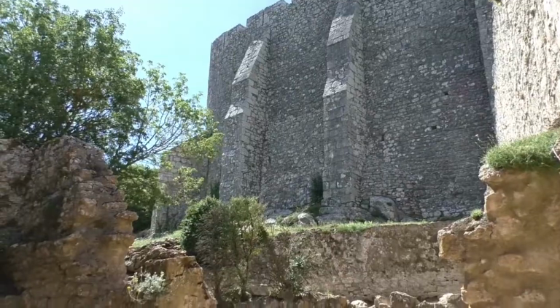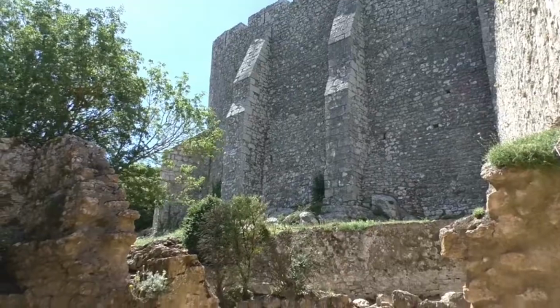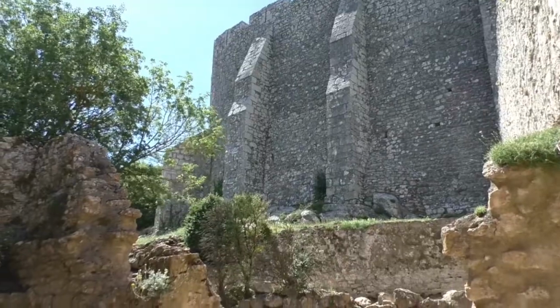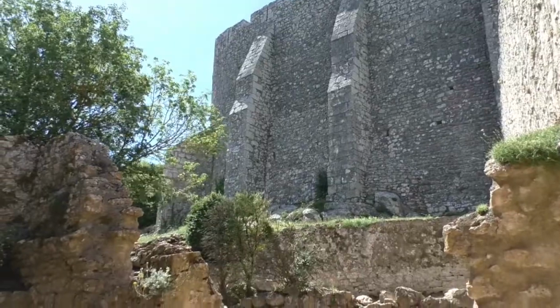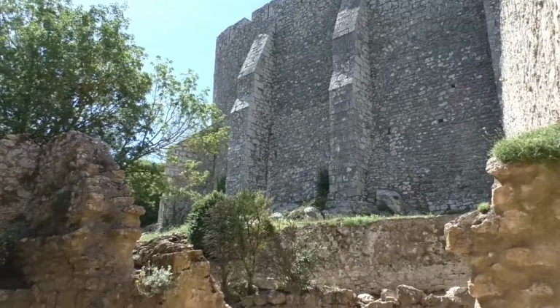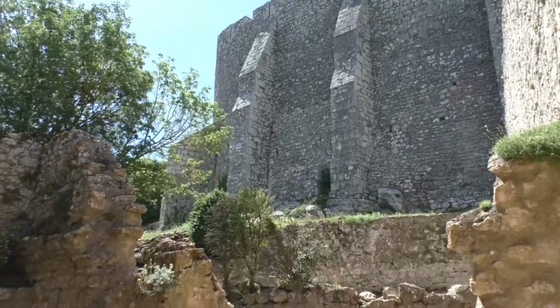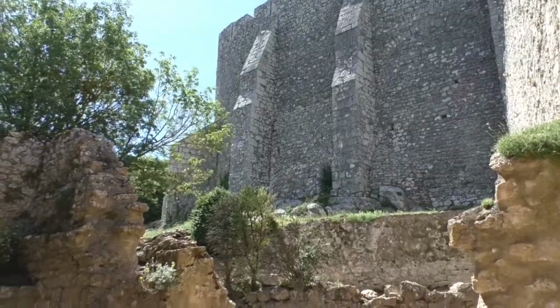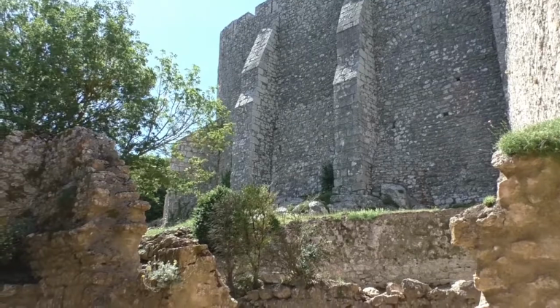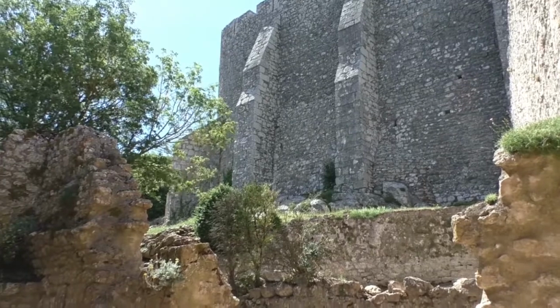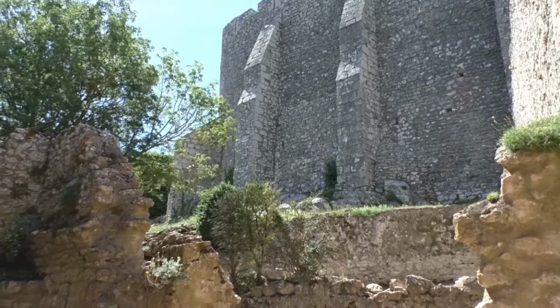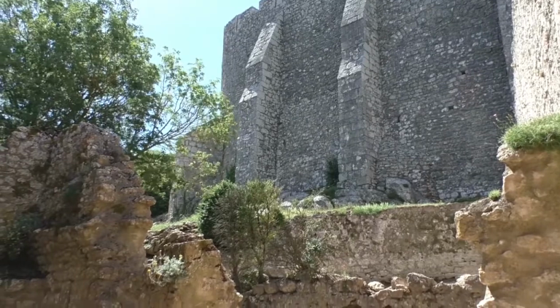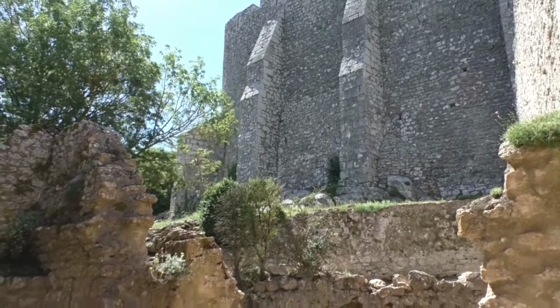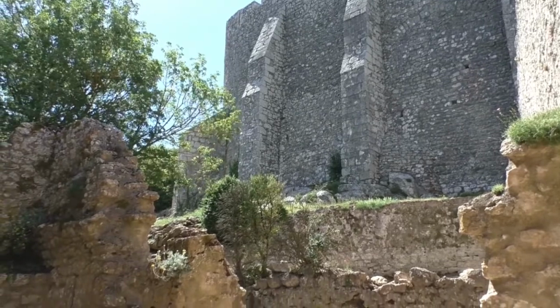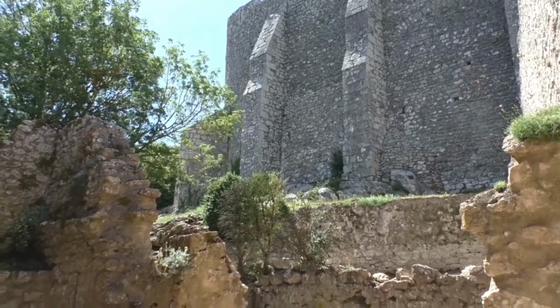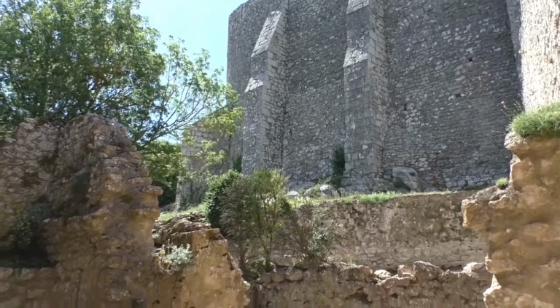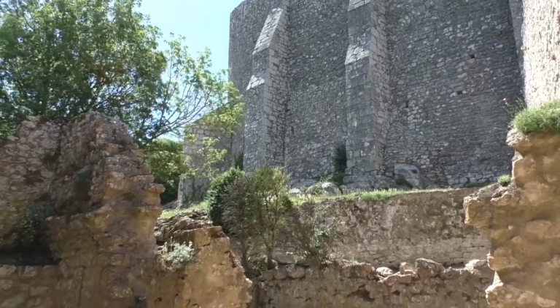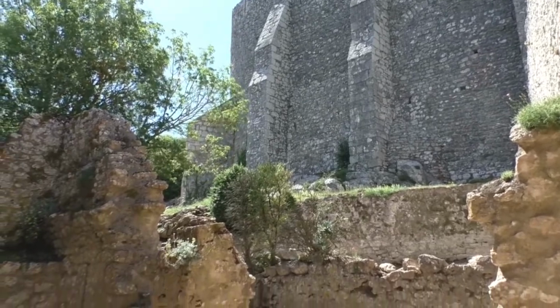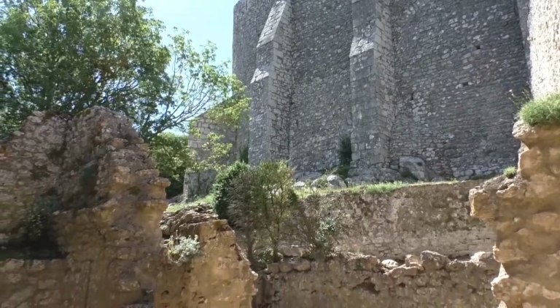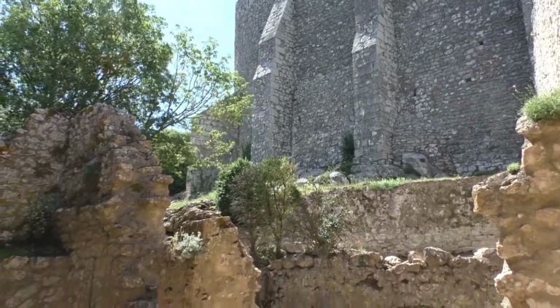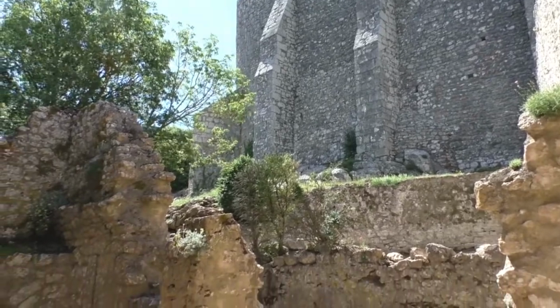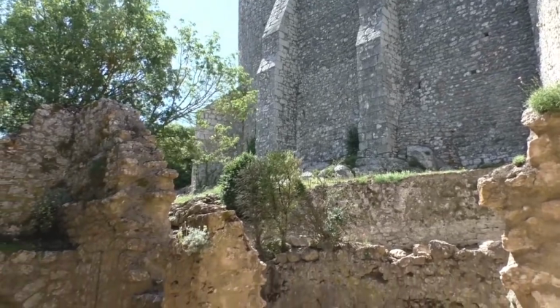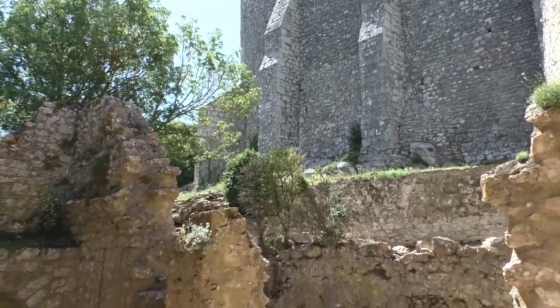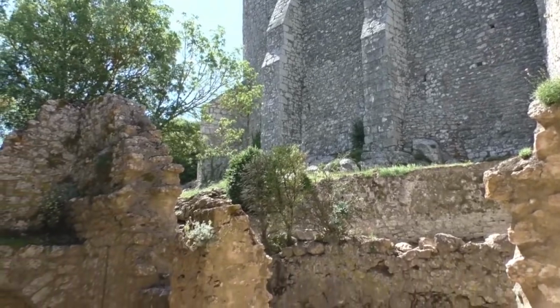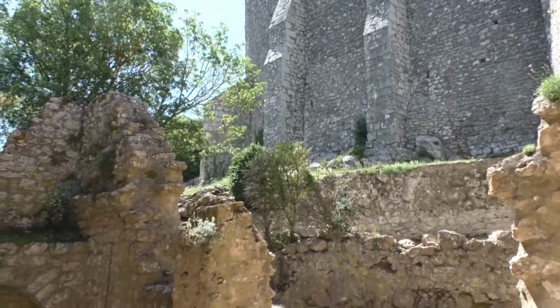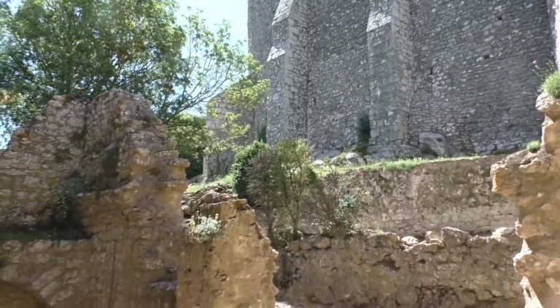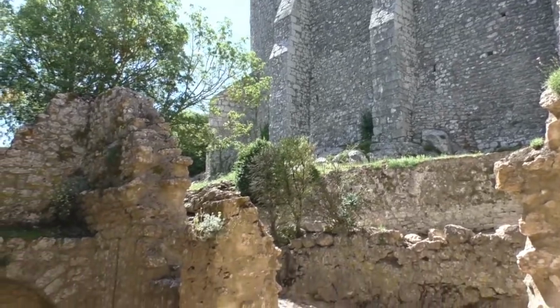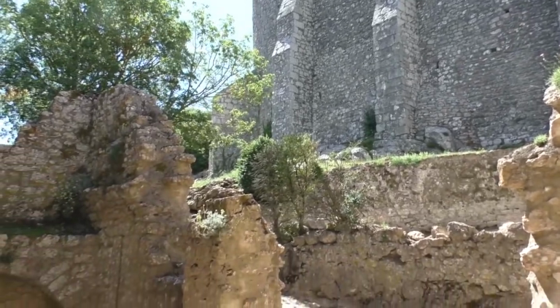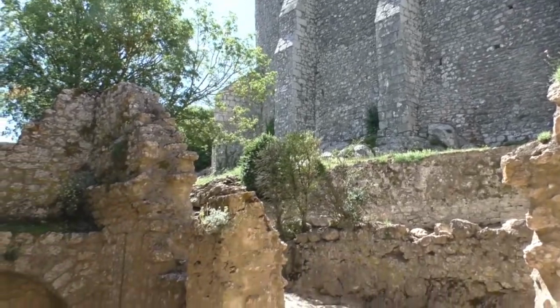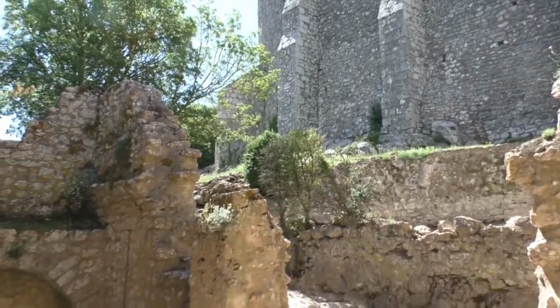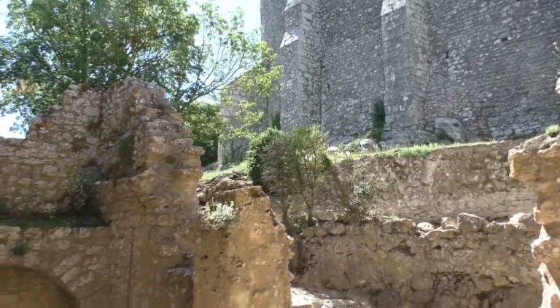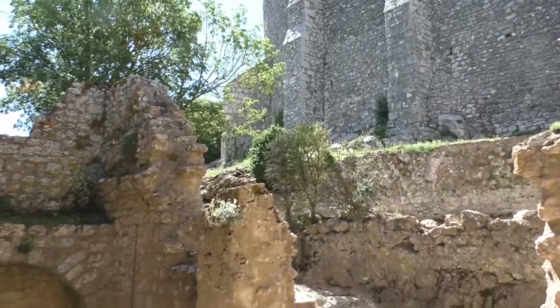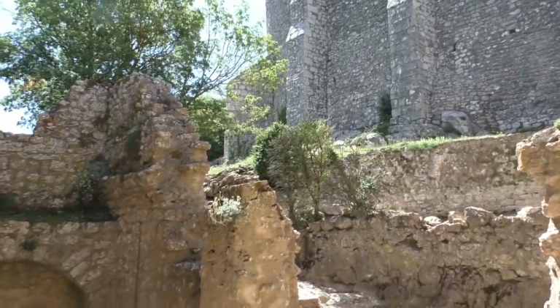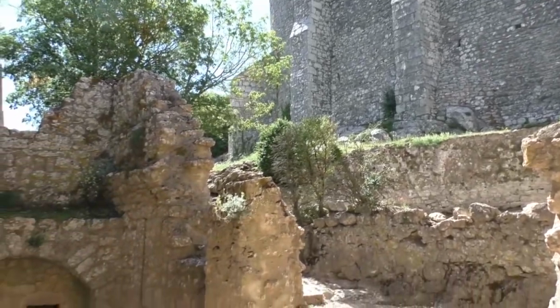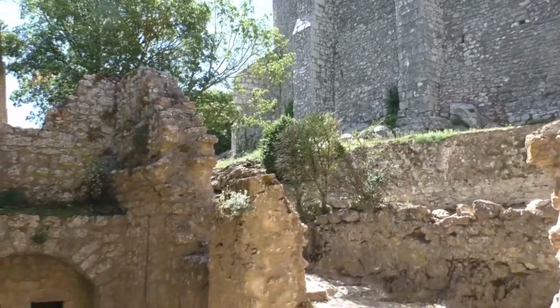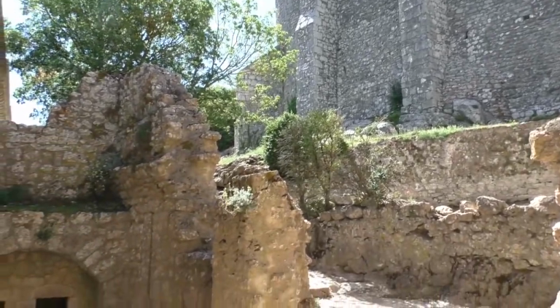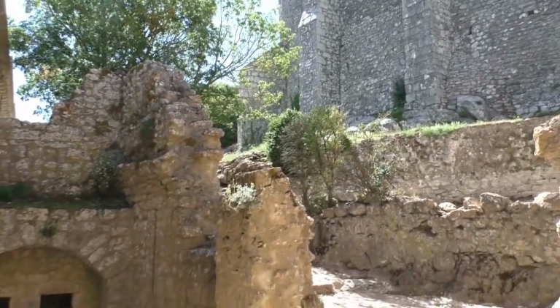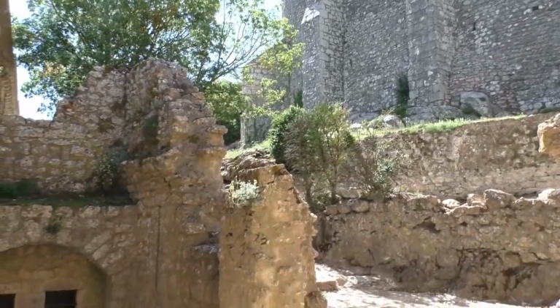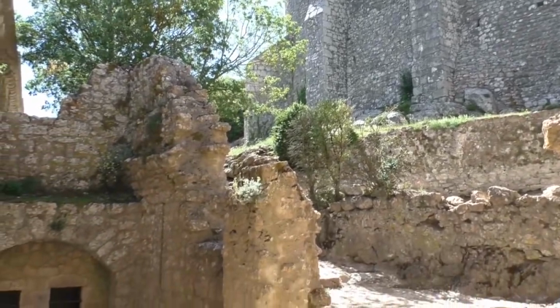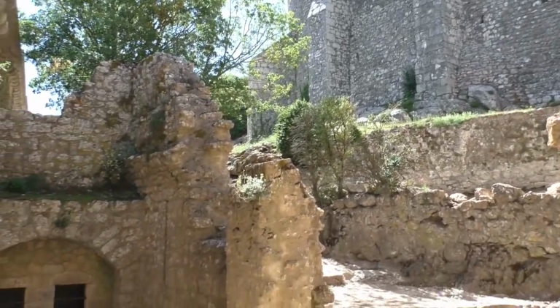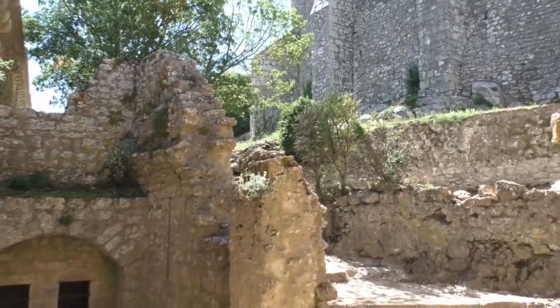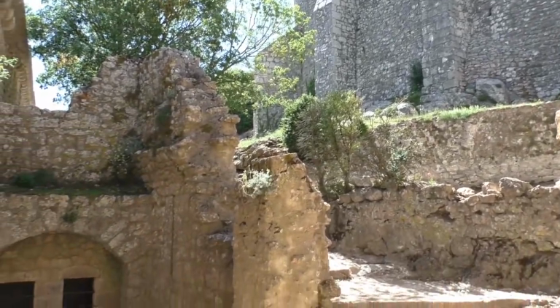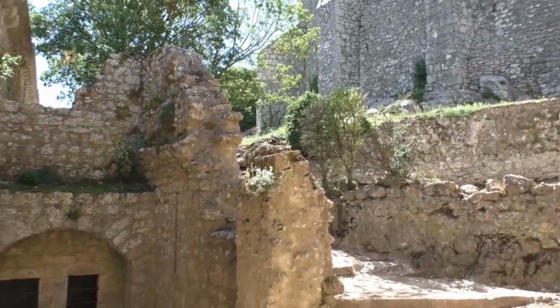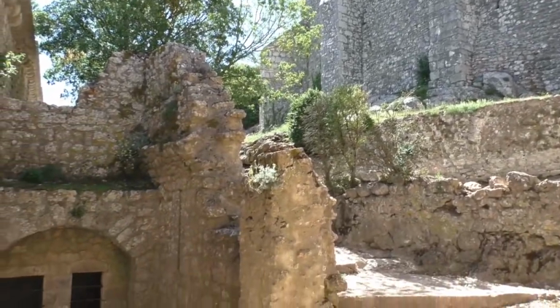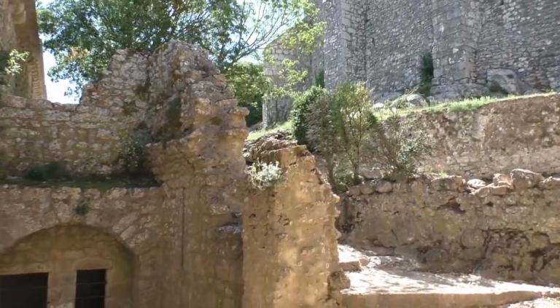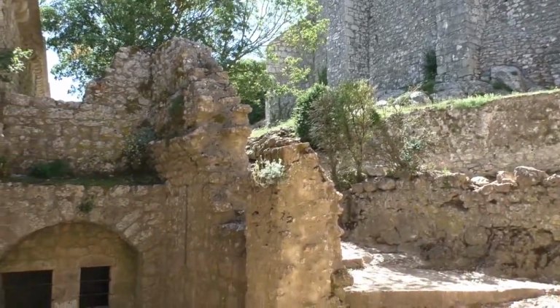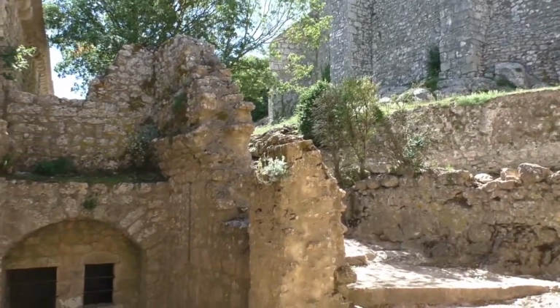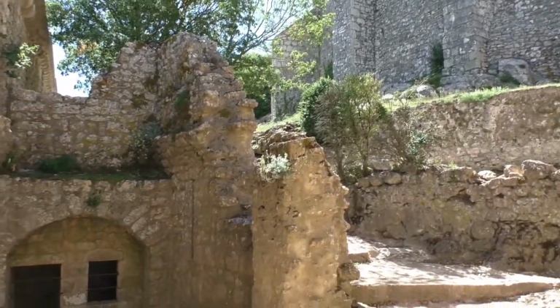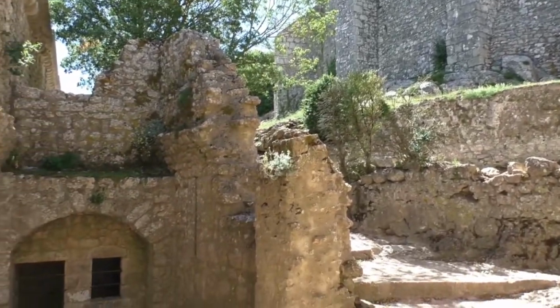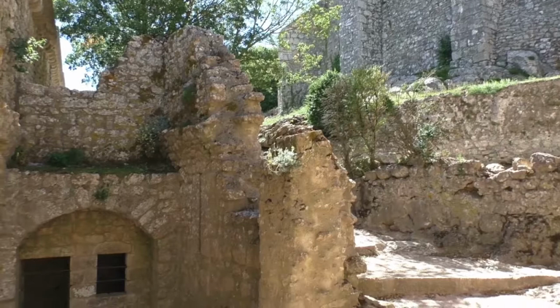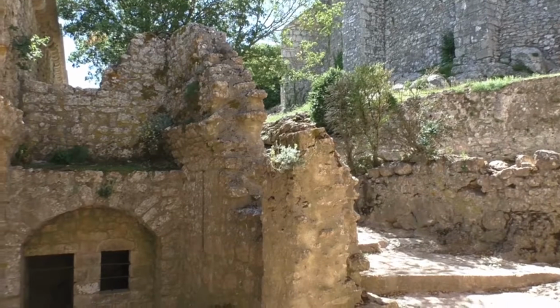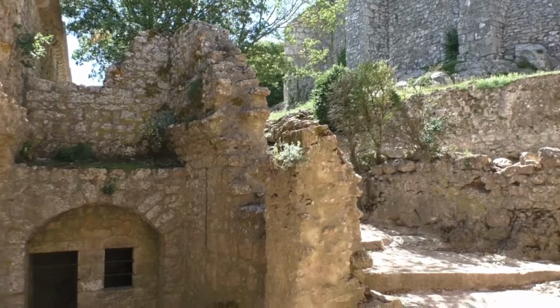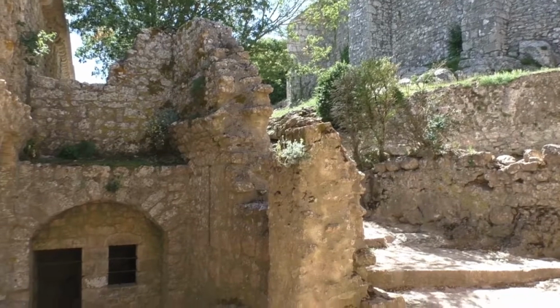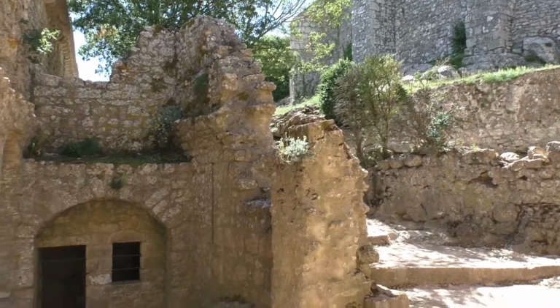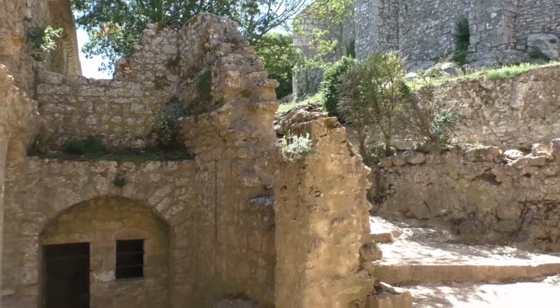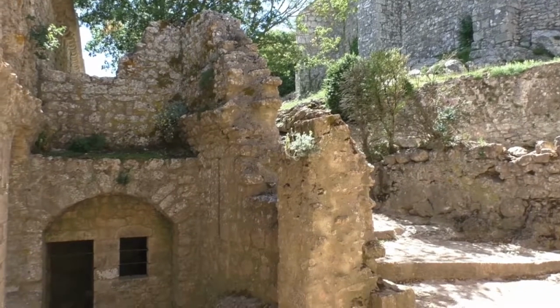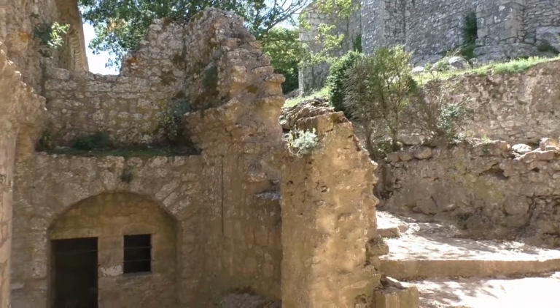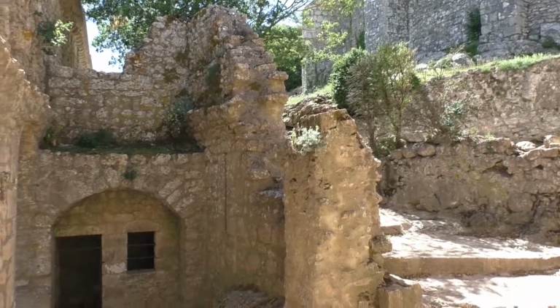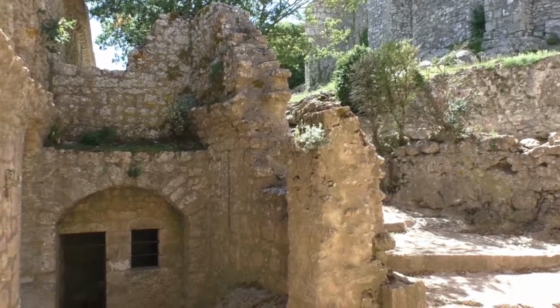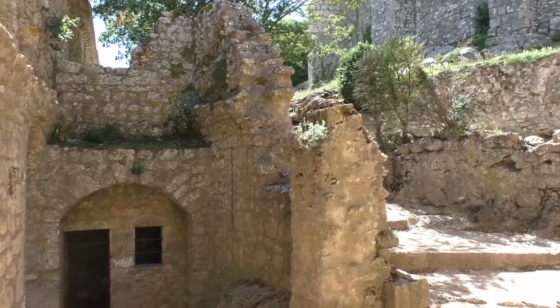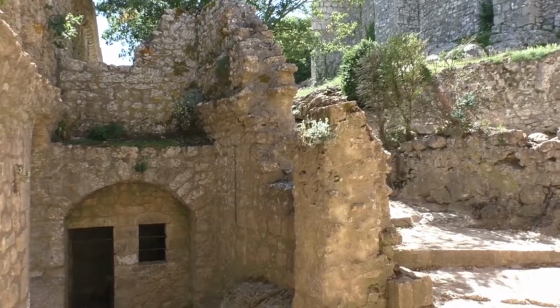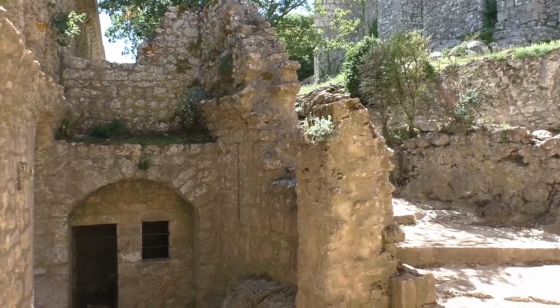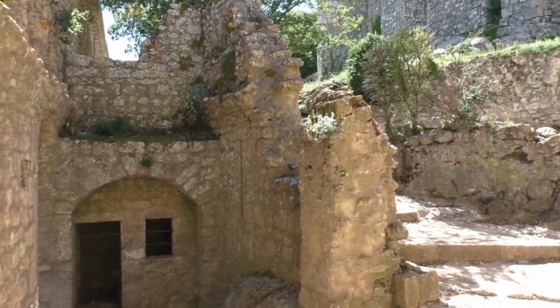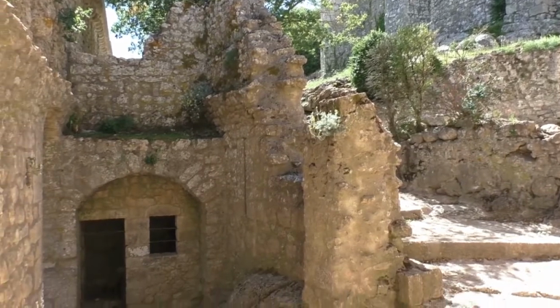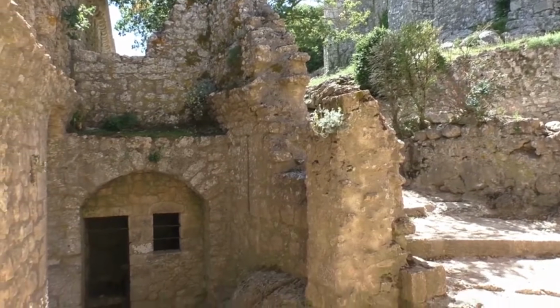In 1071, the castle was mentioned for the first time. In 1111, it was given to the Count of Barcelona.